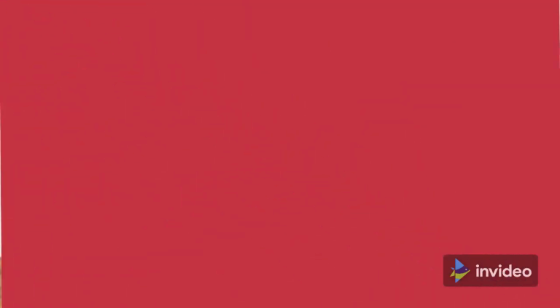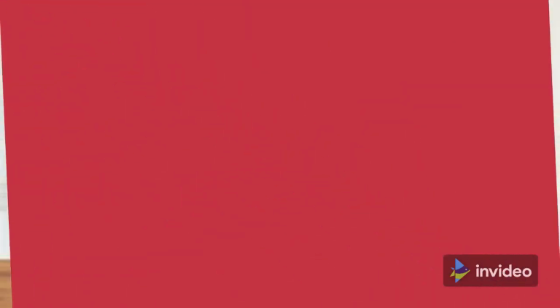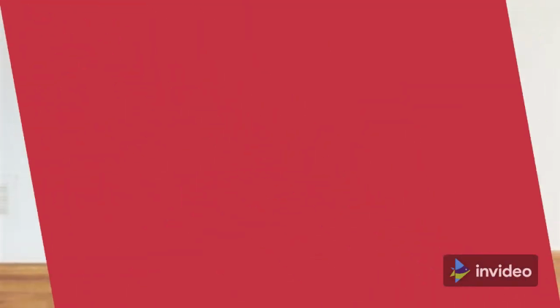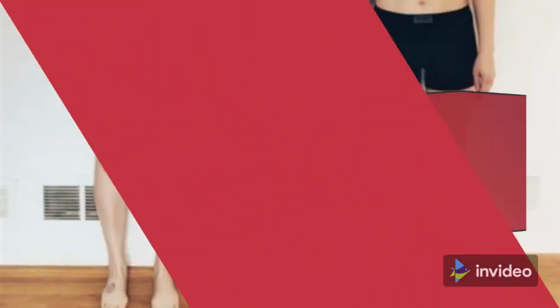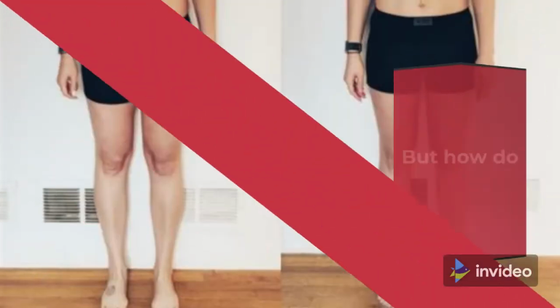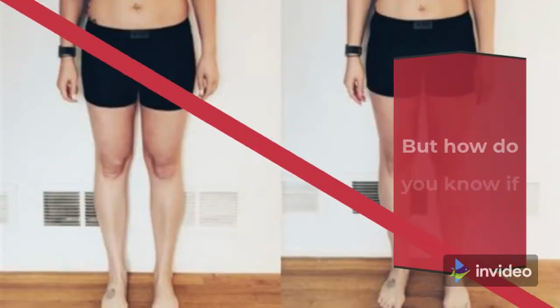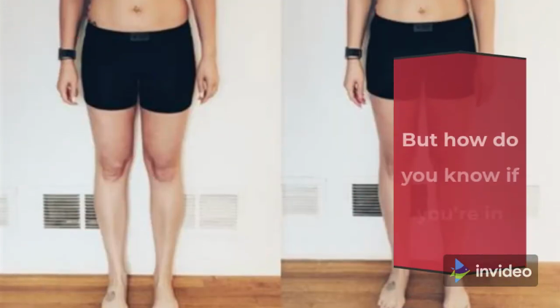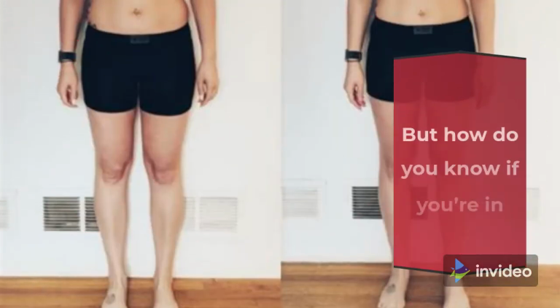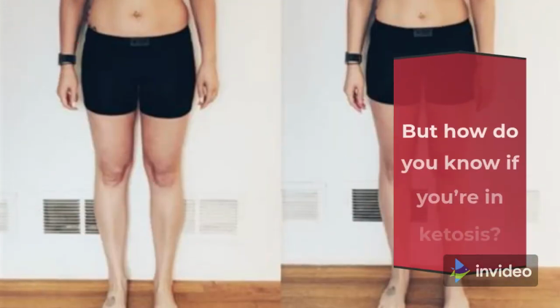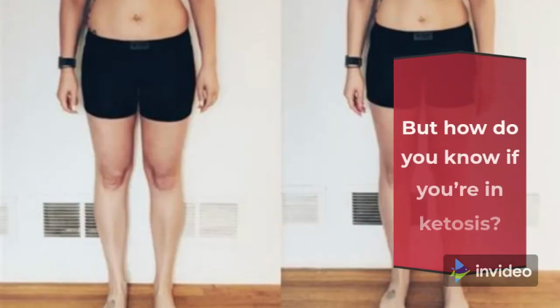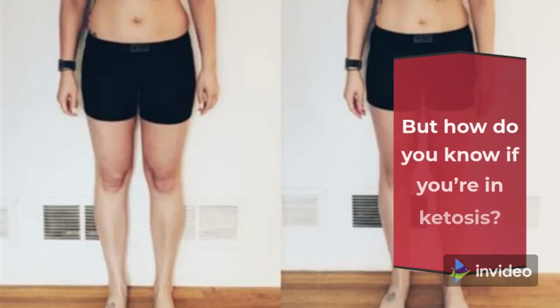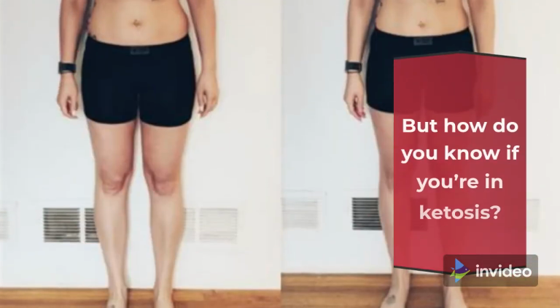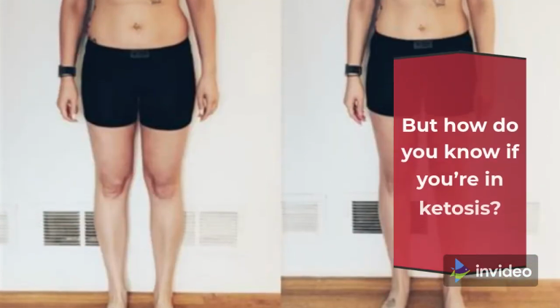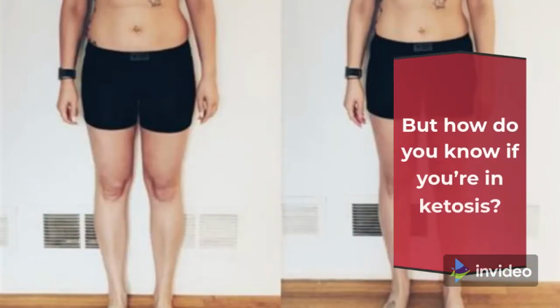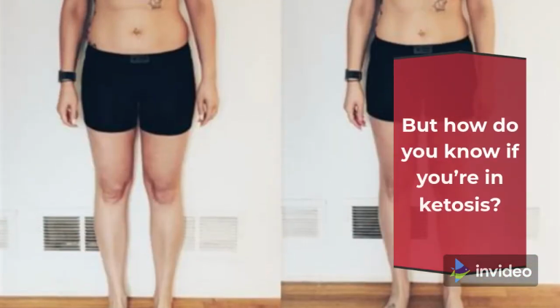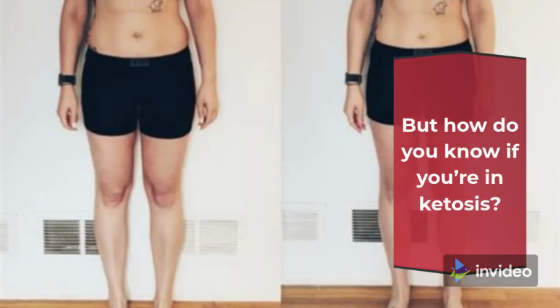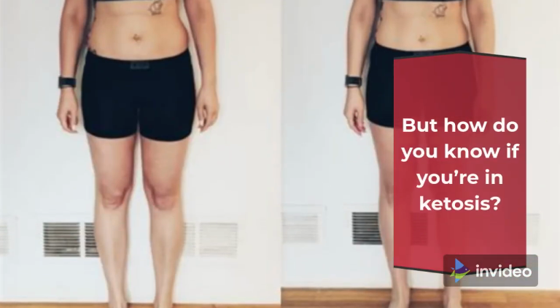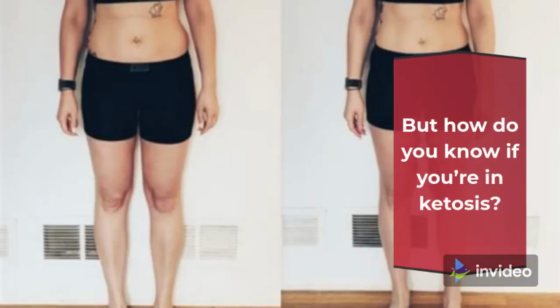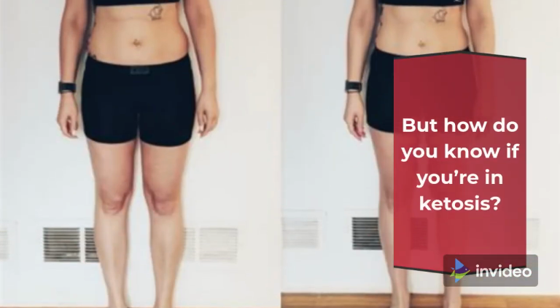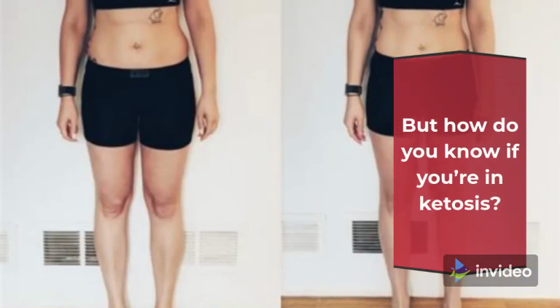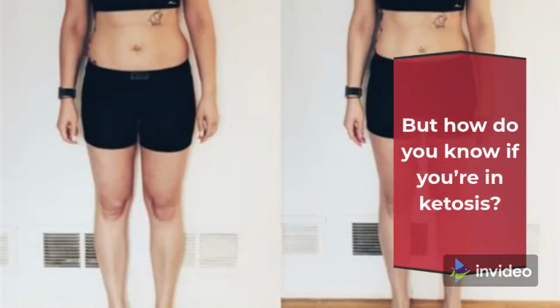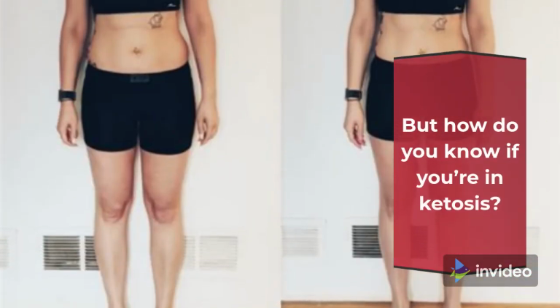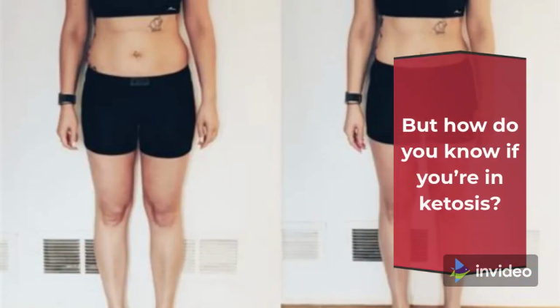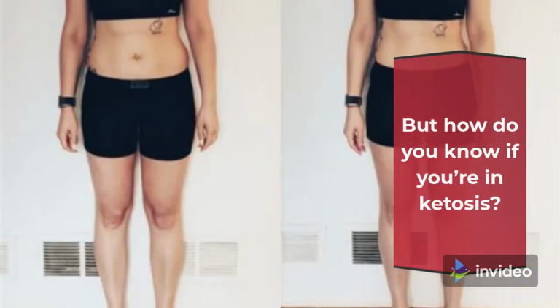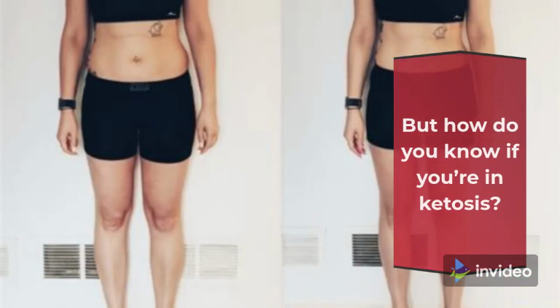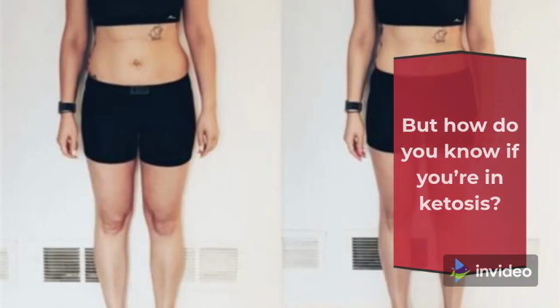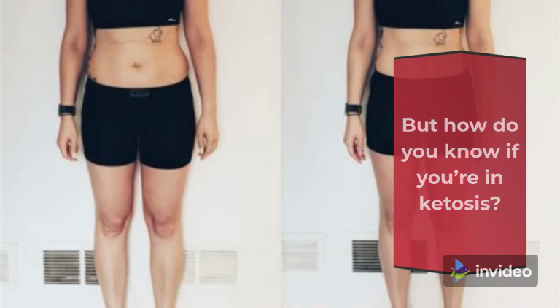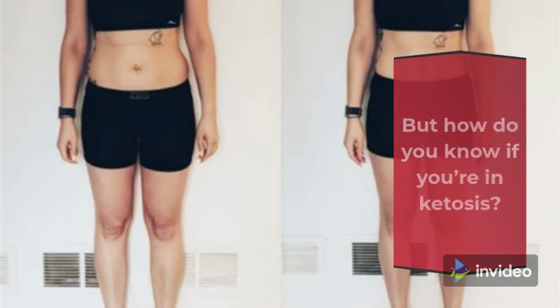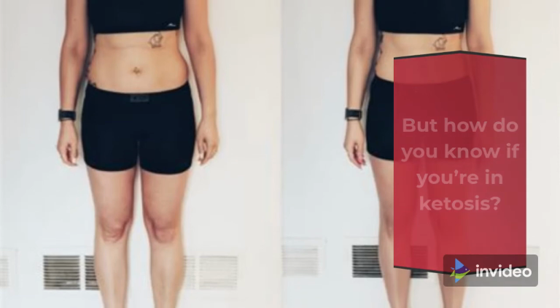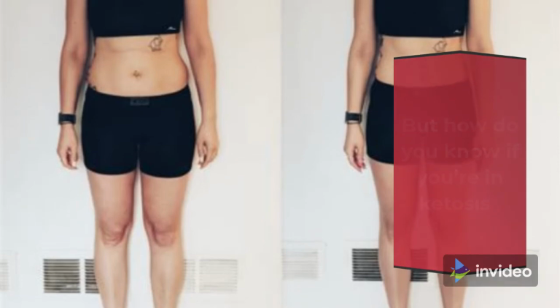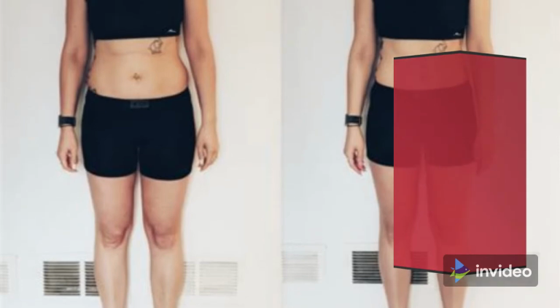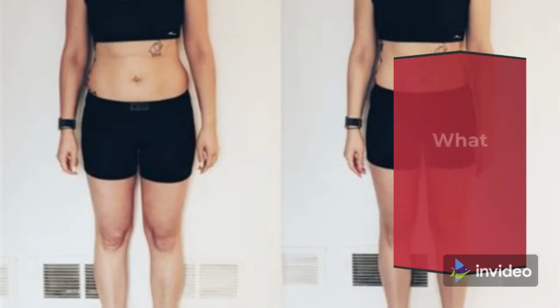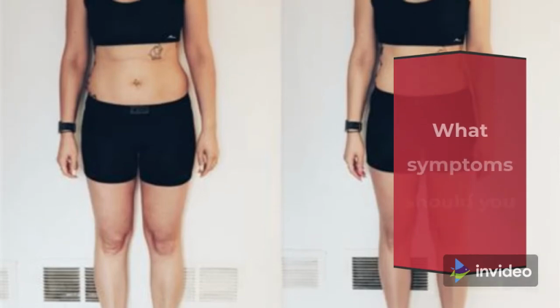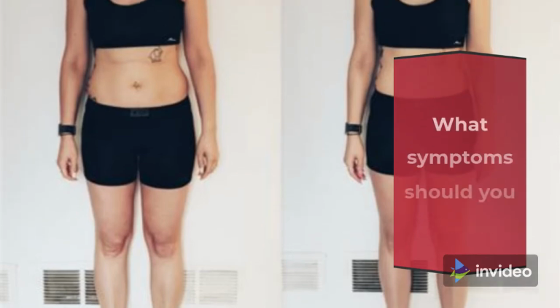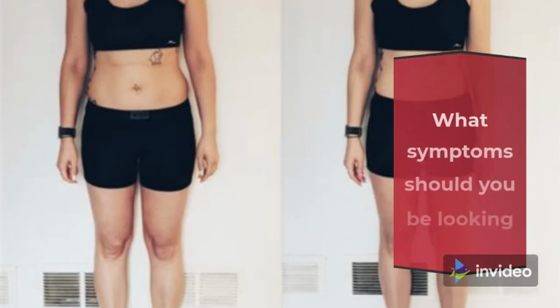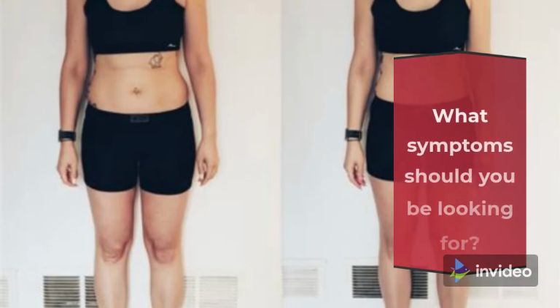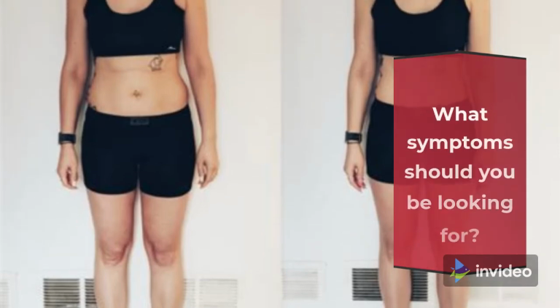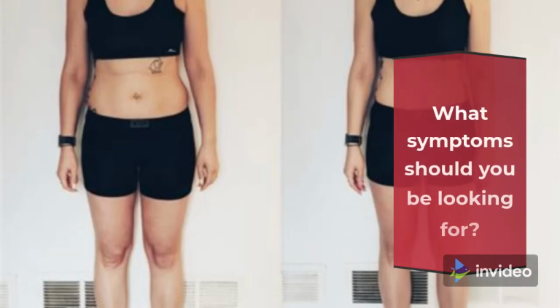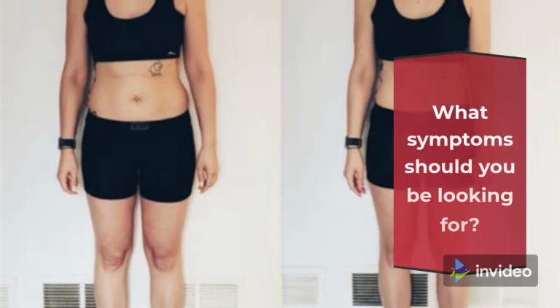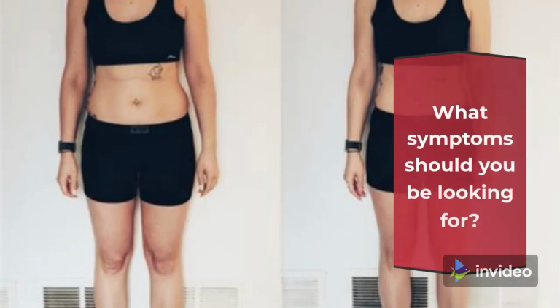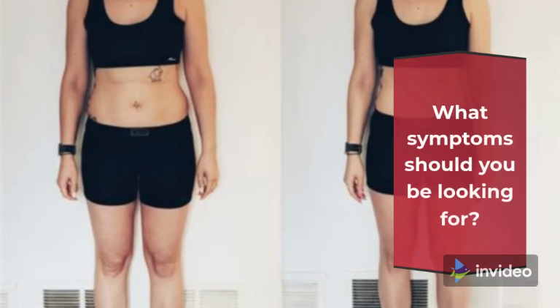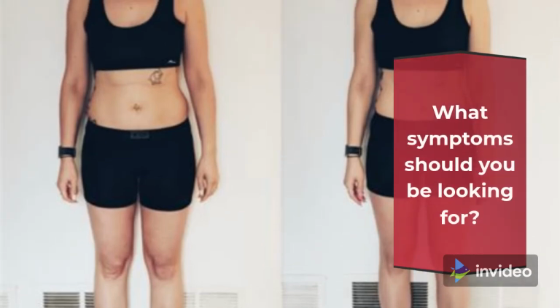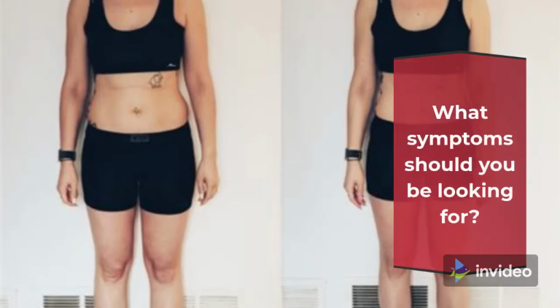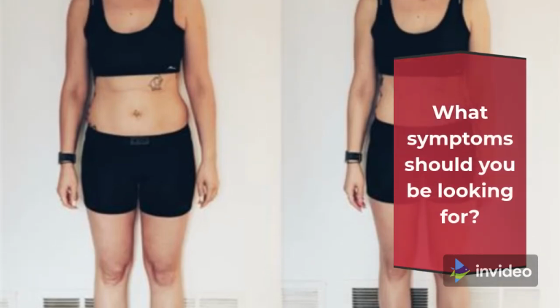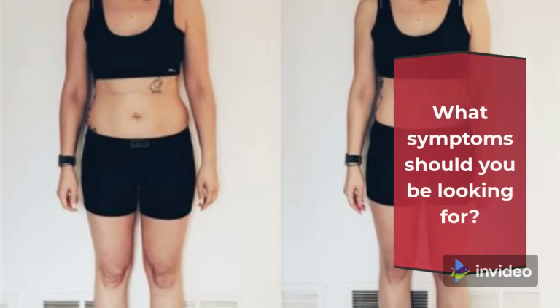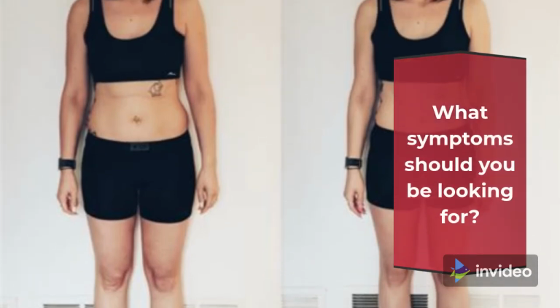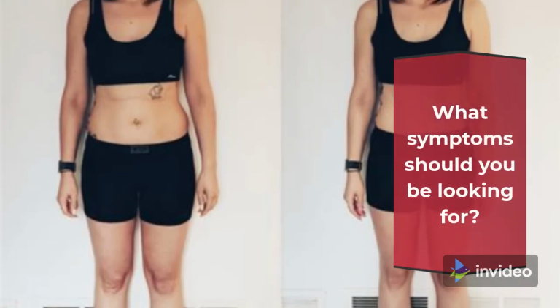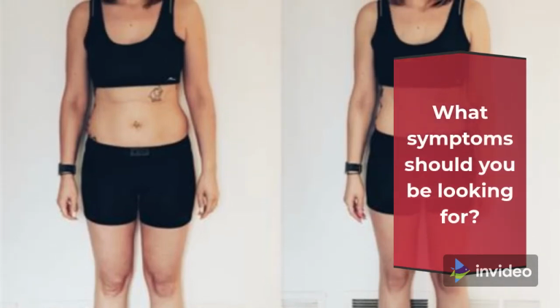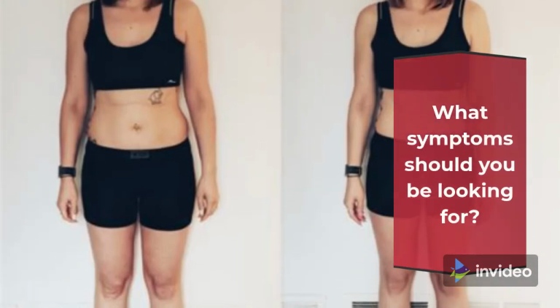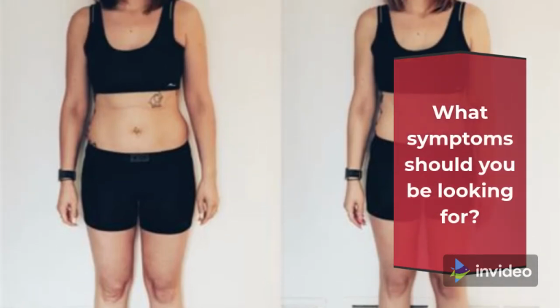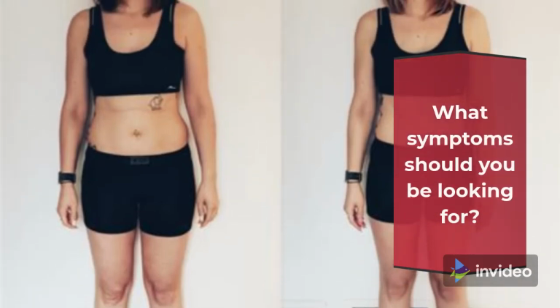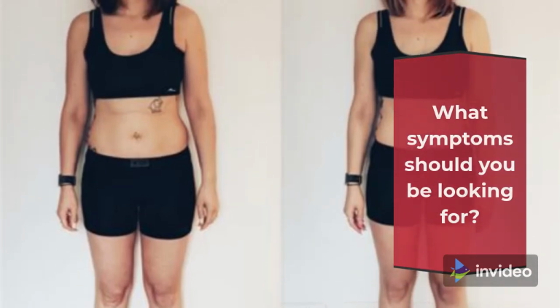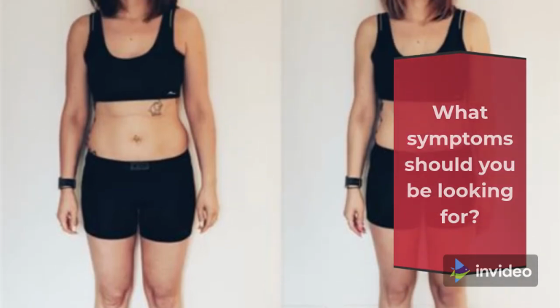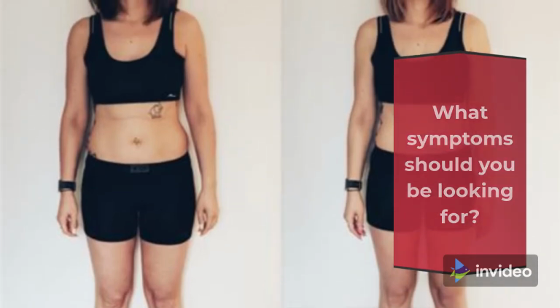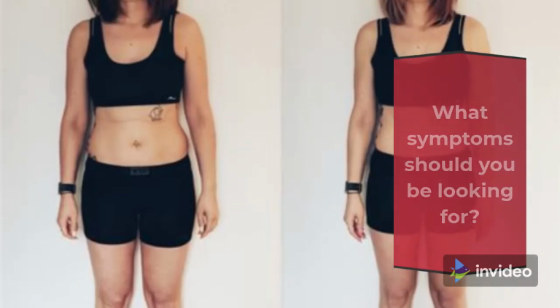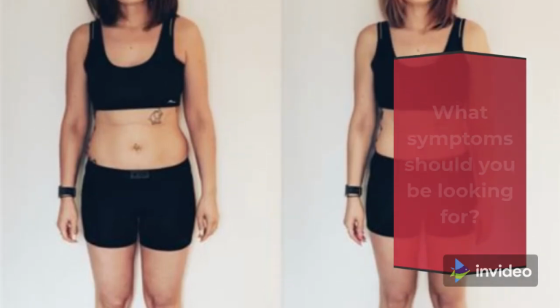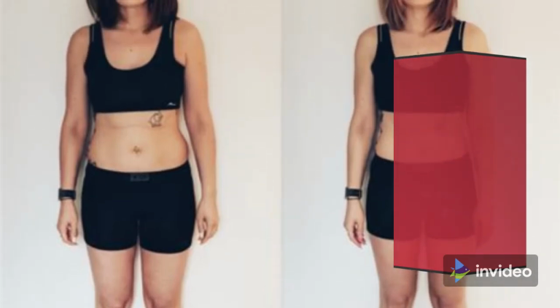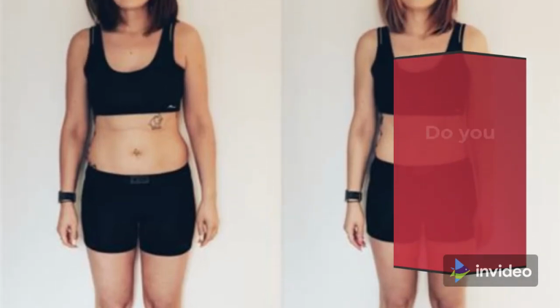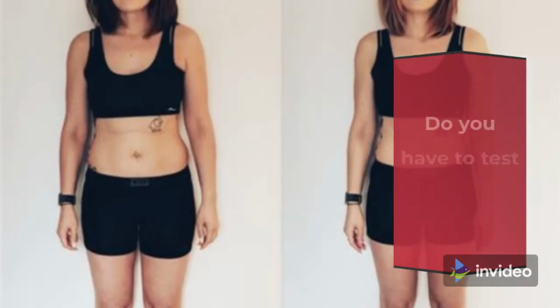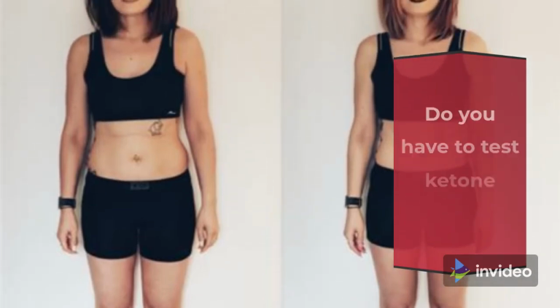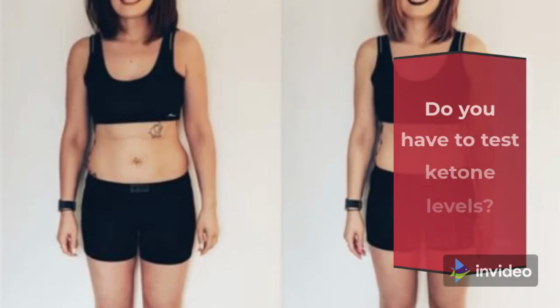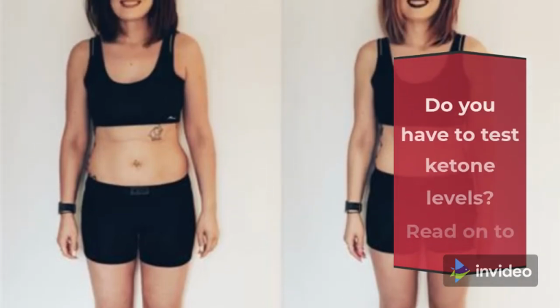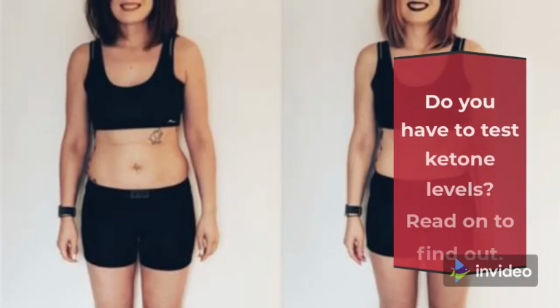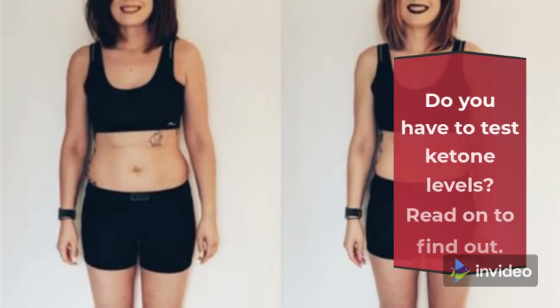But how do you know if you're in ketosis? What symptoms should you be looking for? Do you have to test ketone levels?